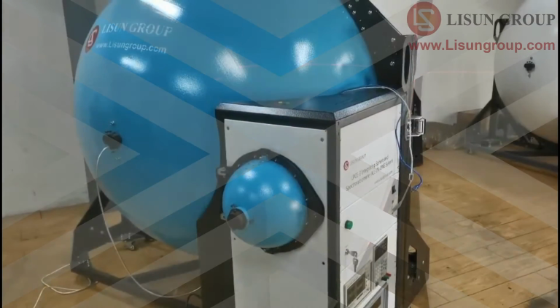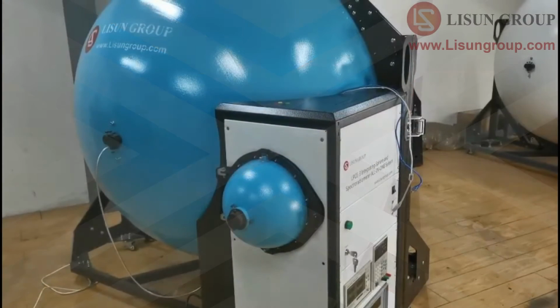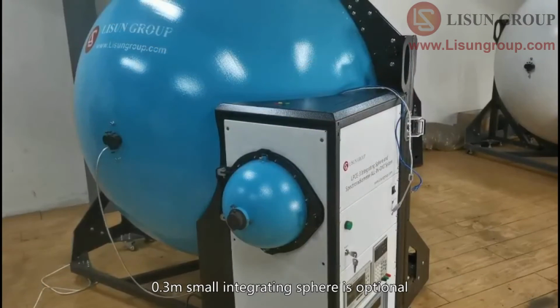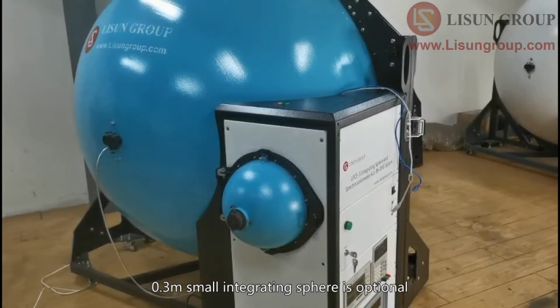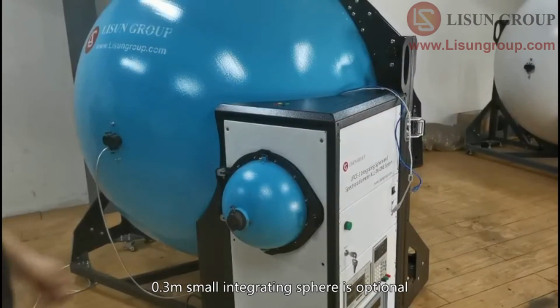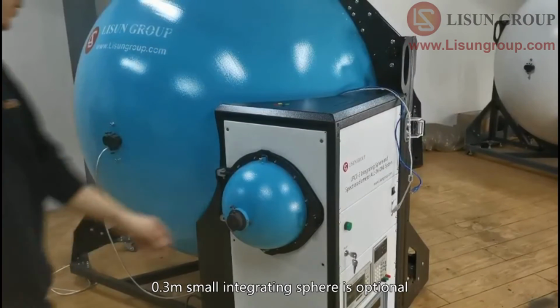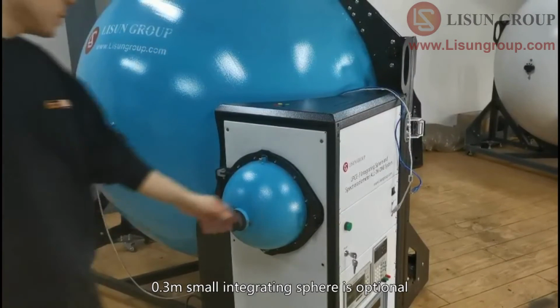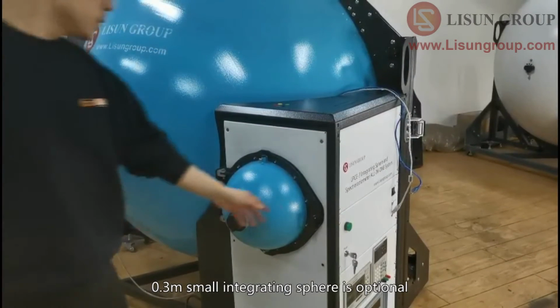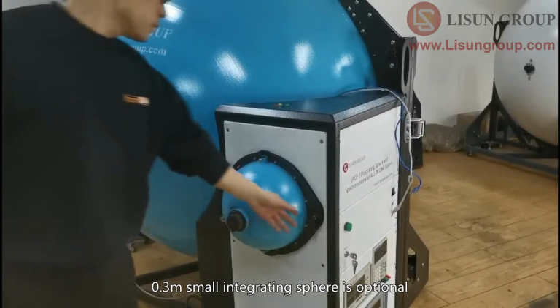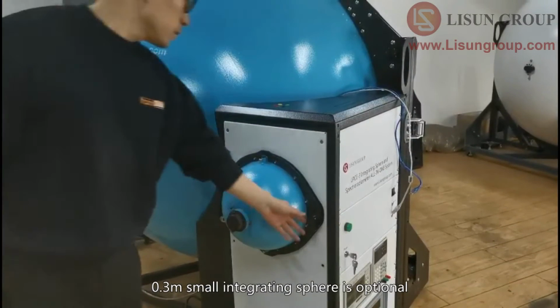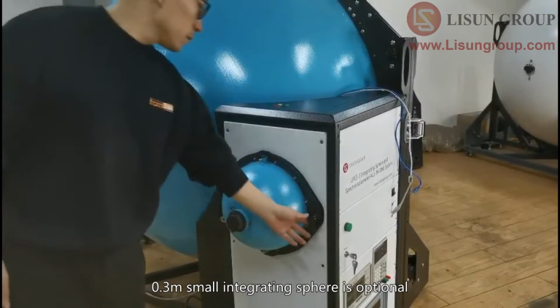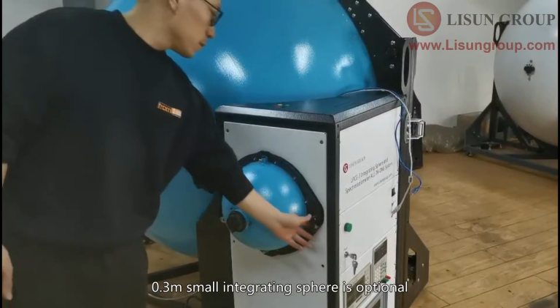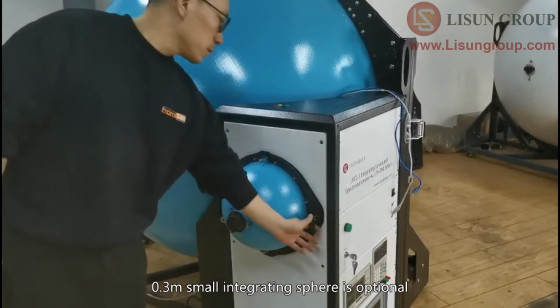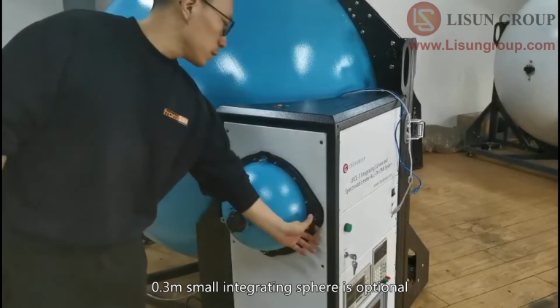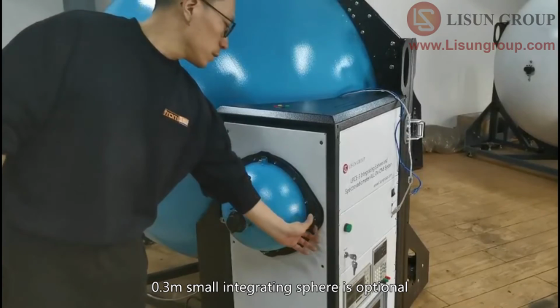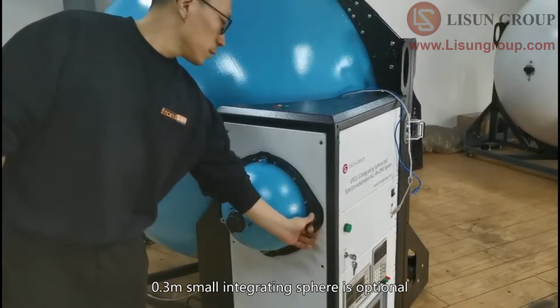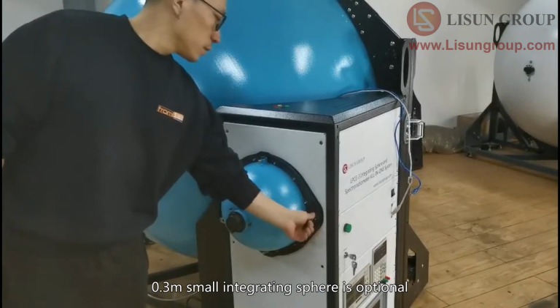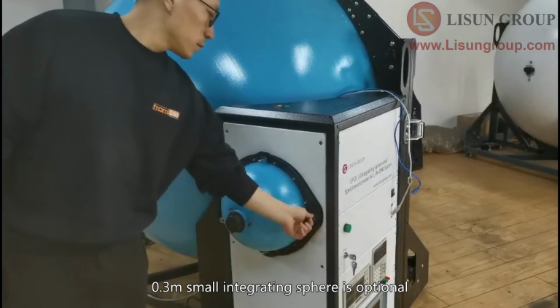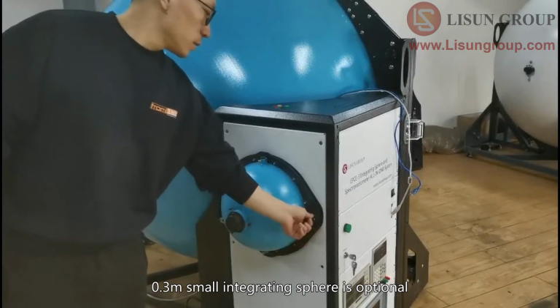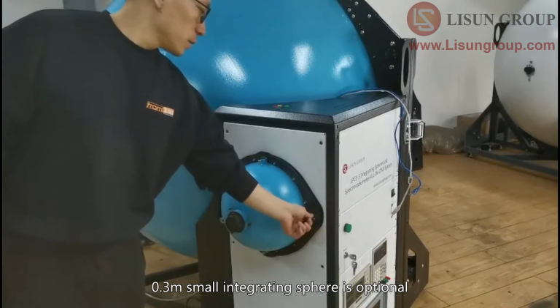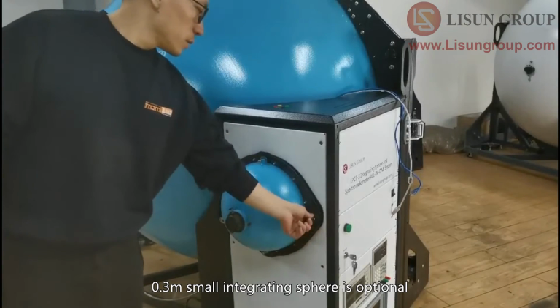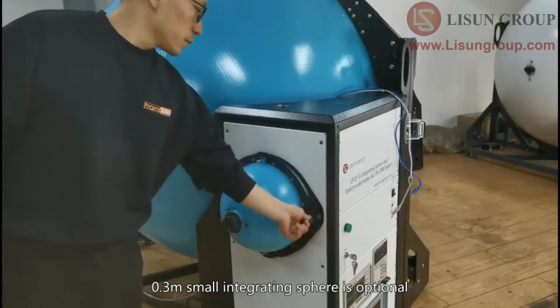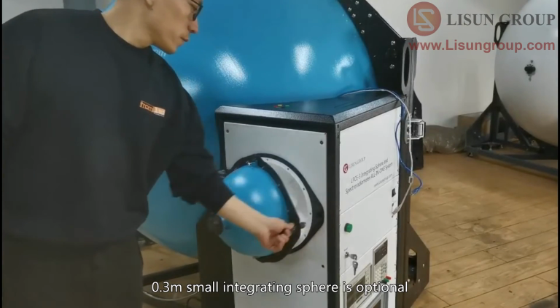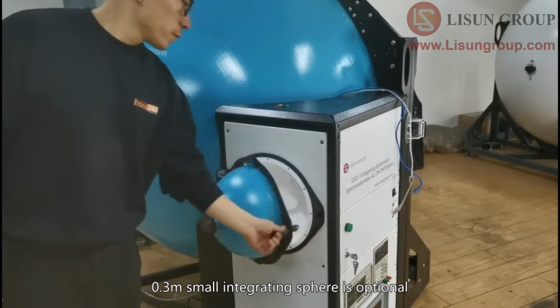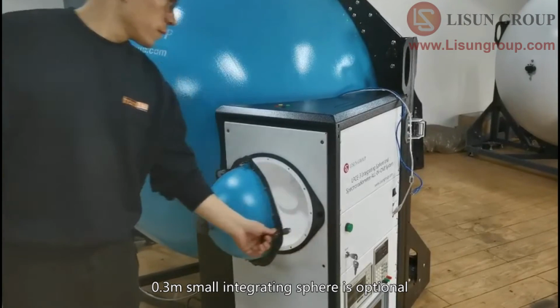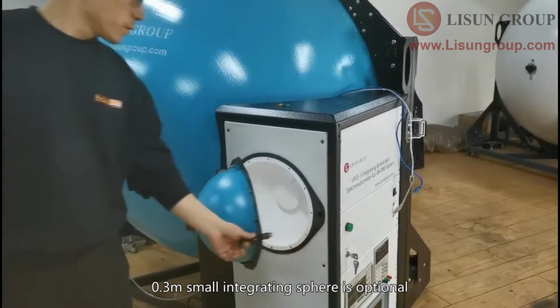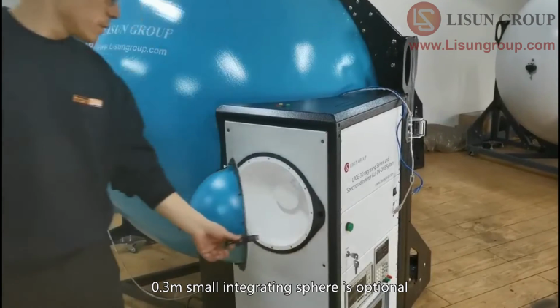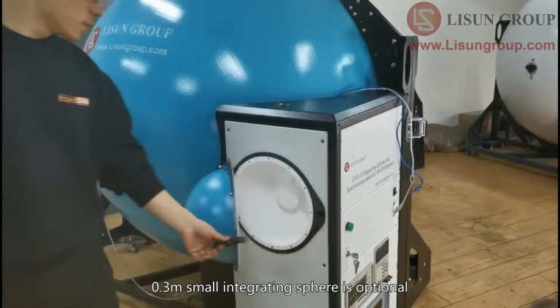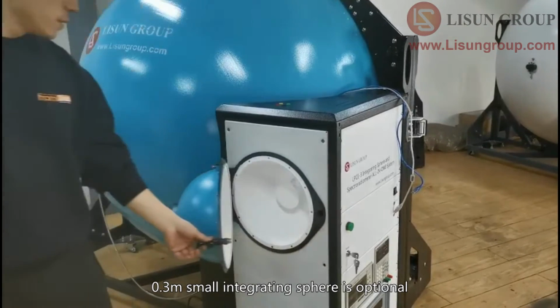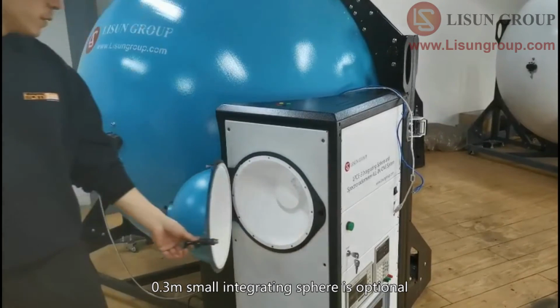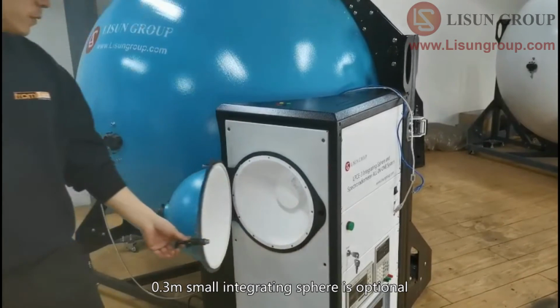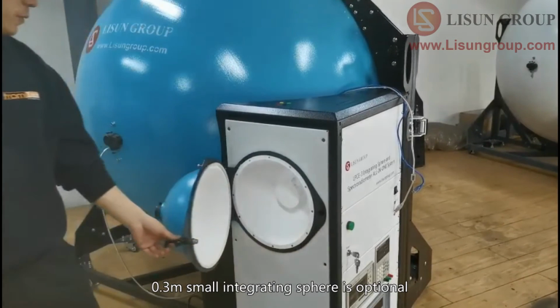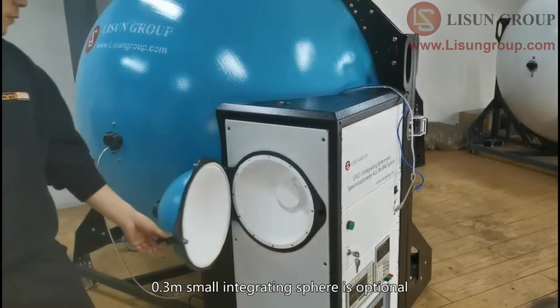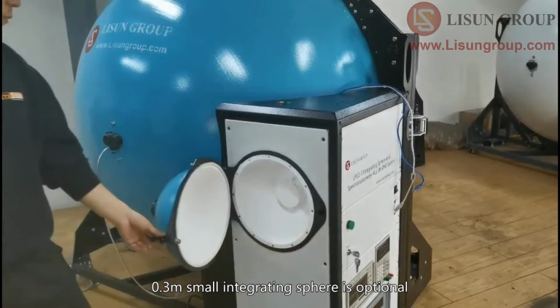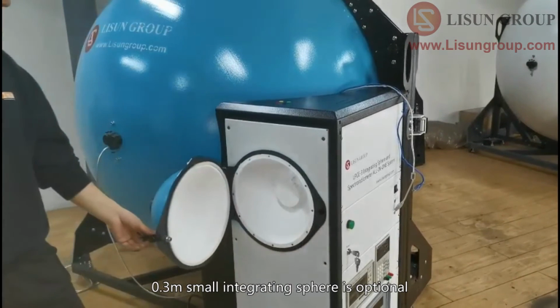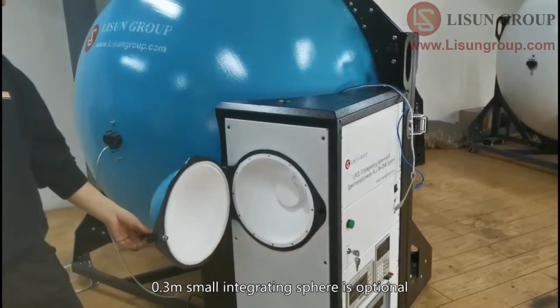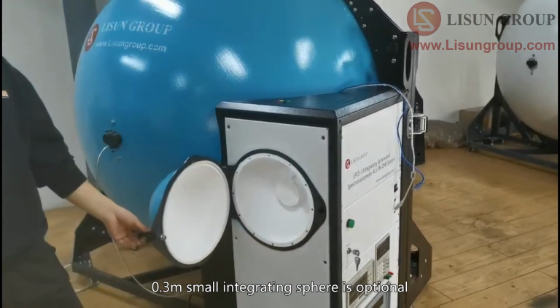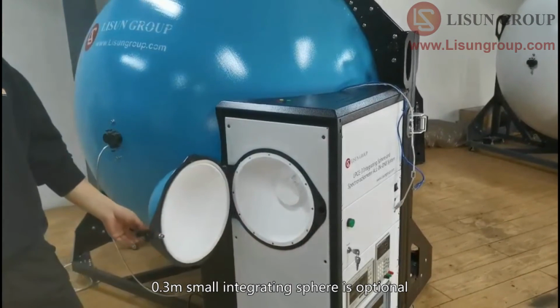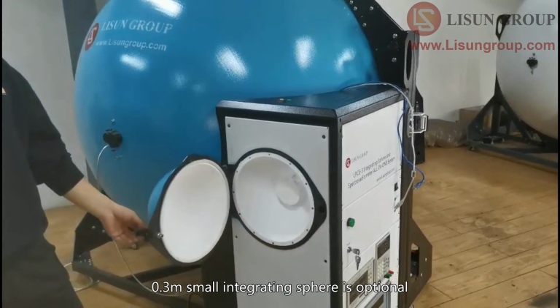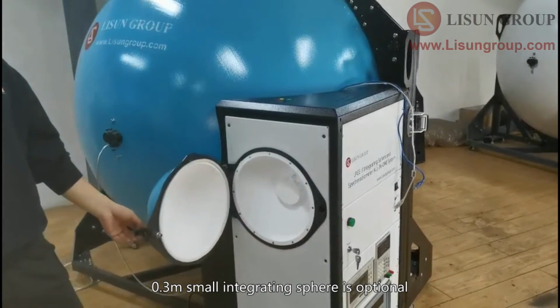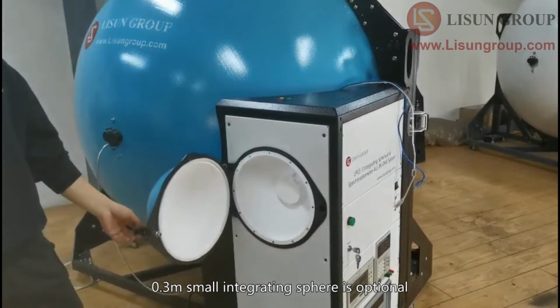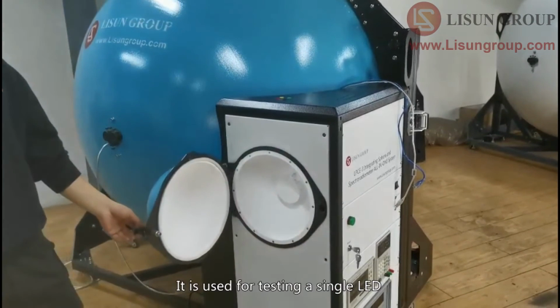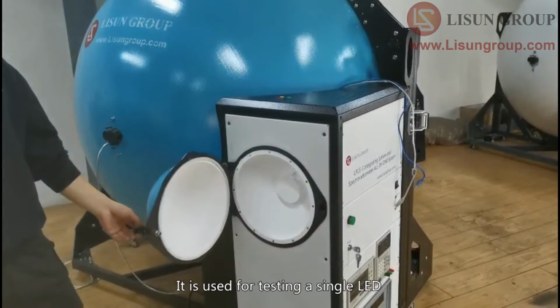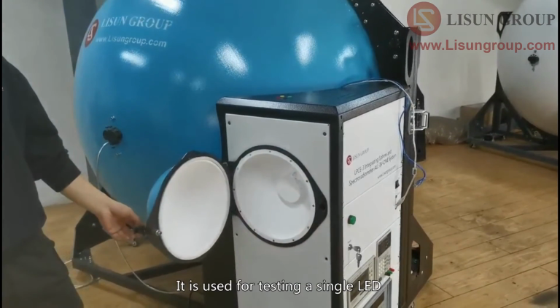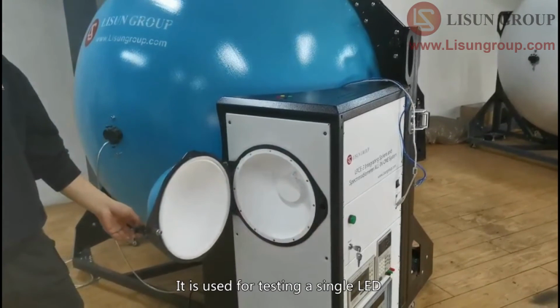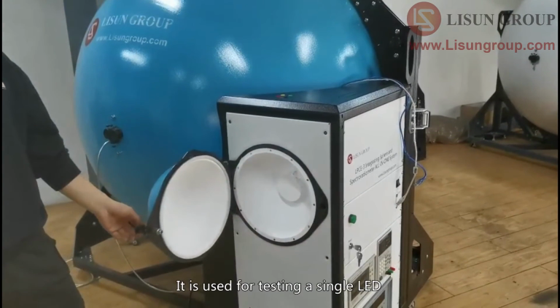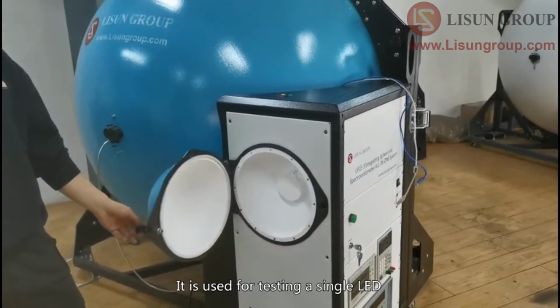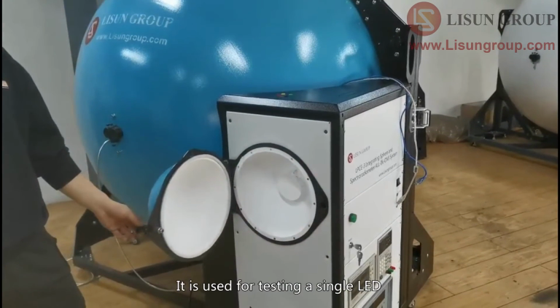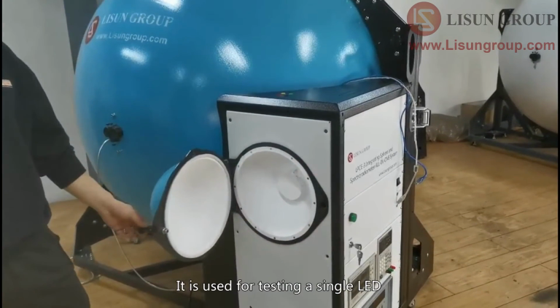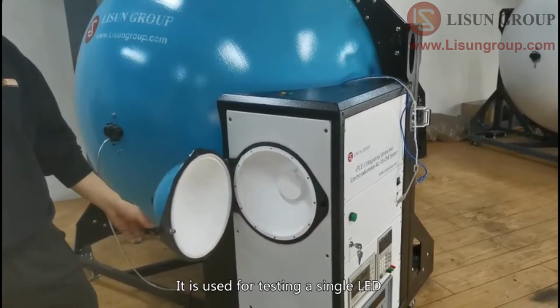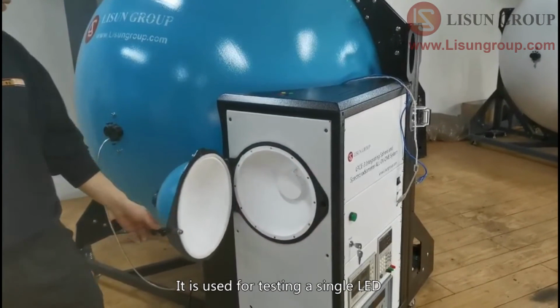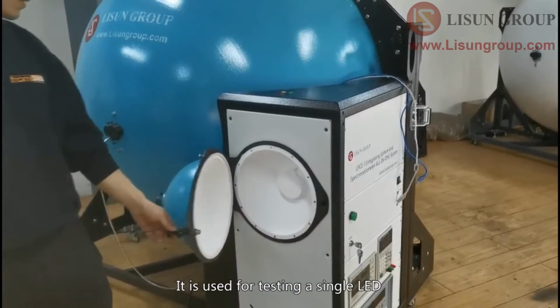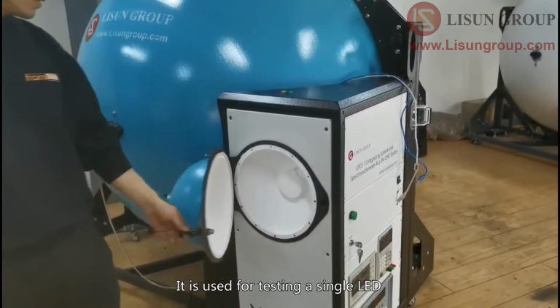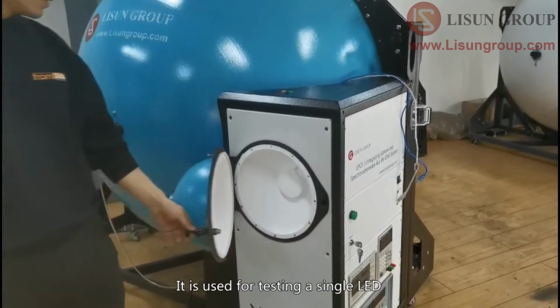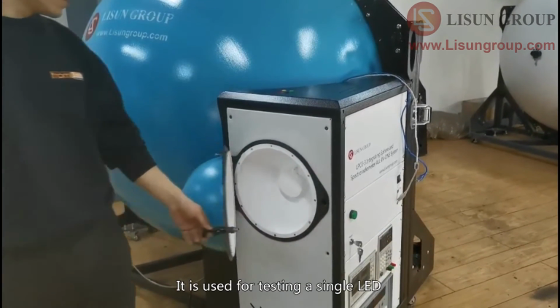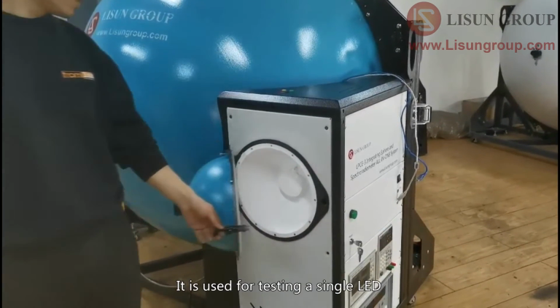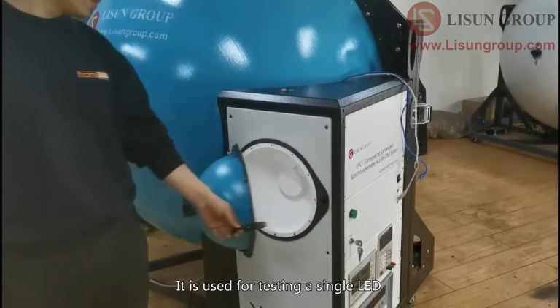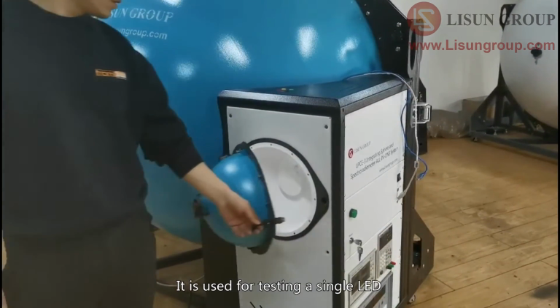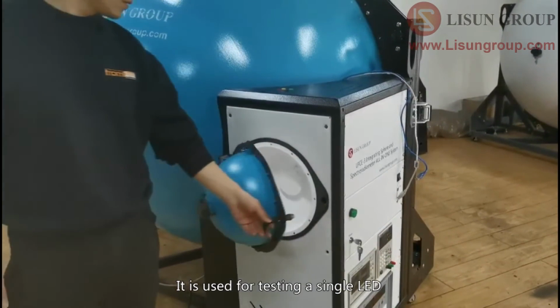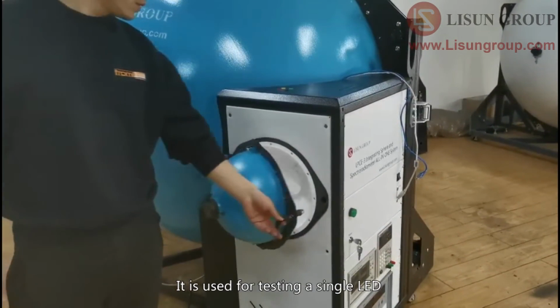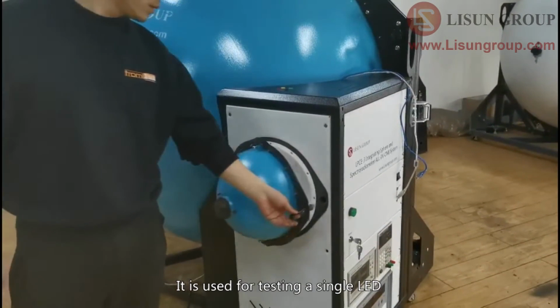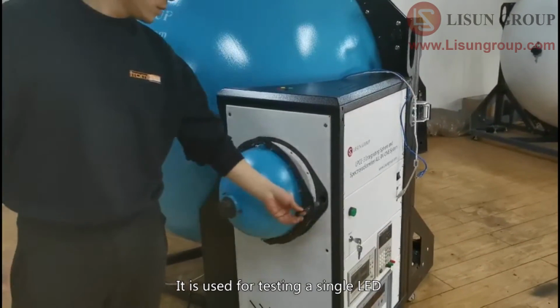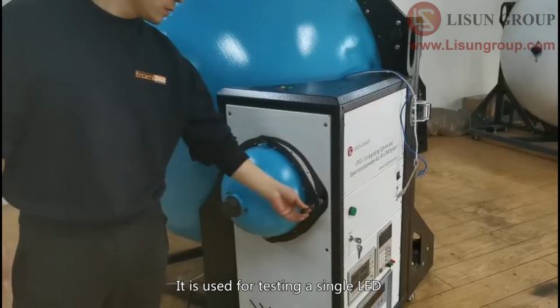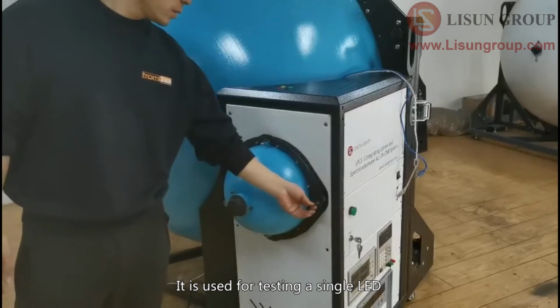A 0.3 meter small integrating sphere is optional. It is used for testing a single LED.